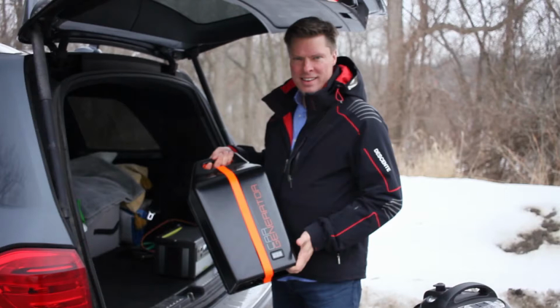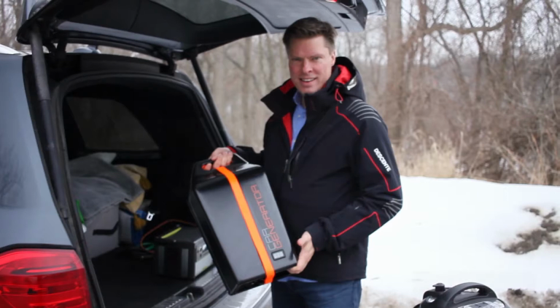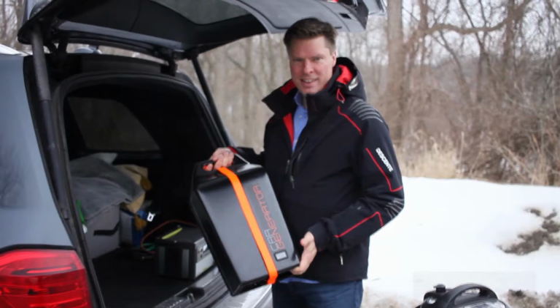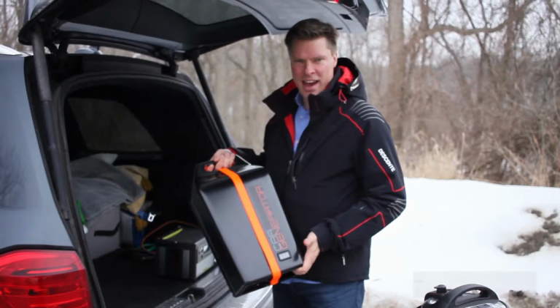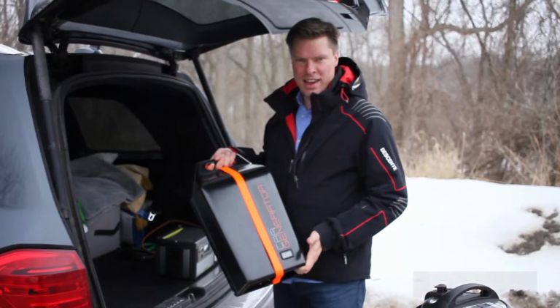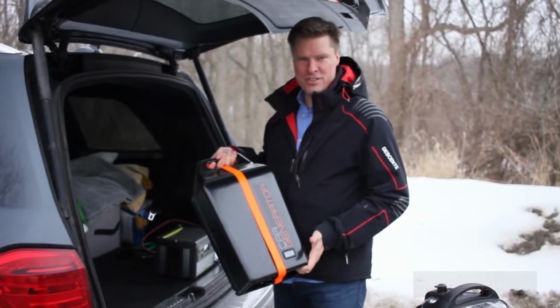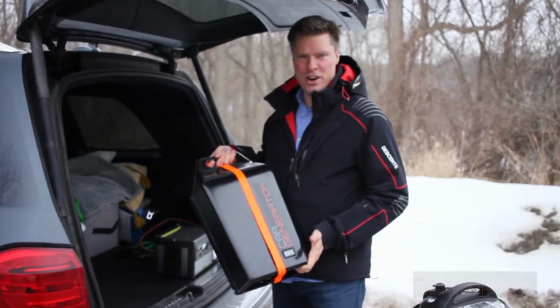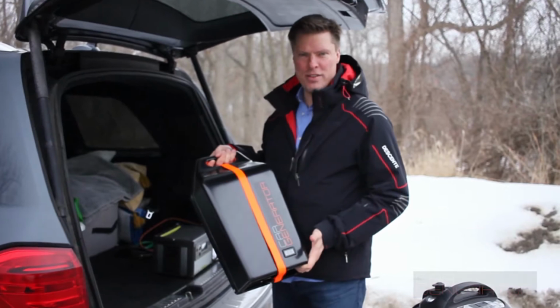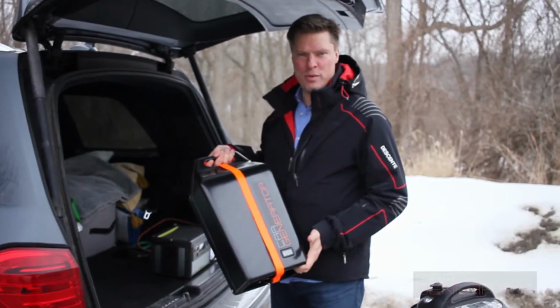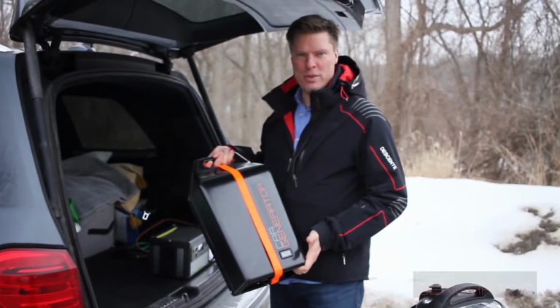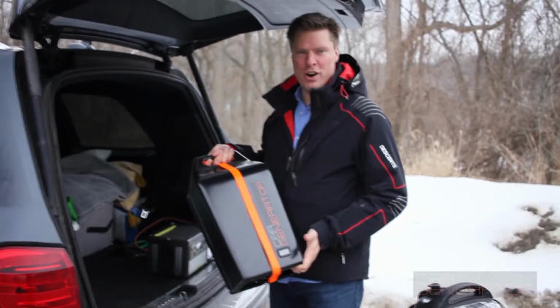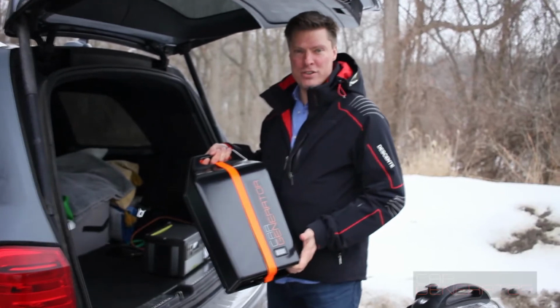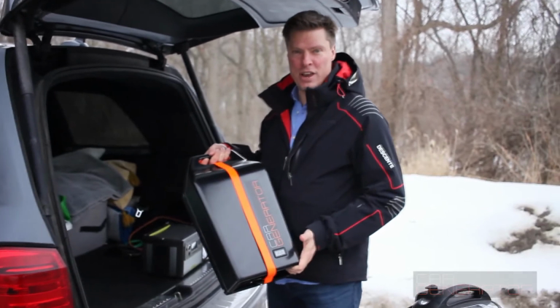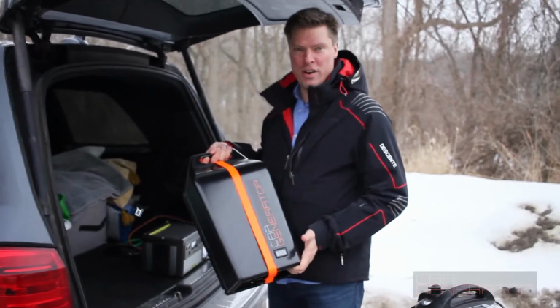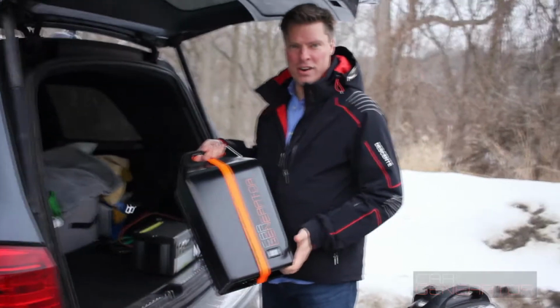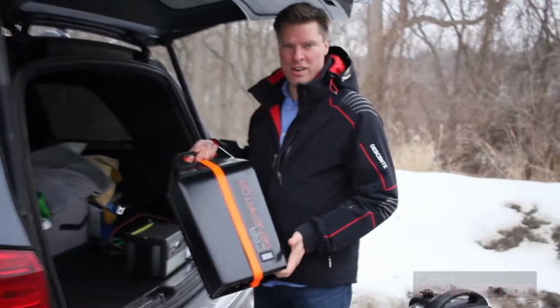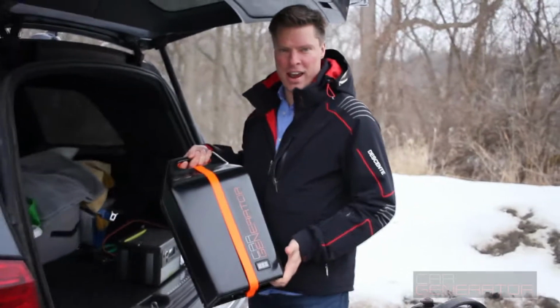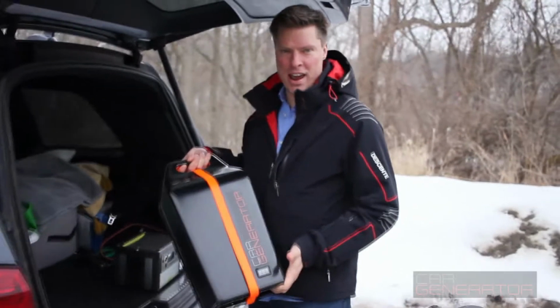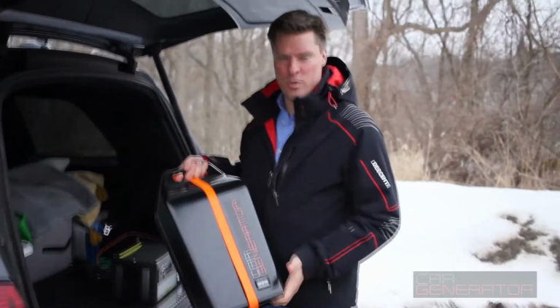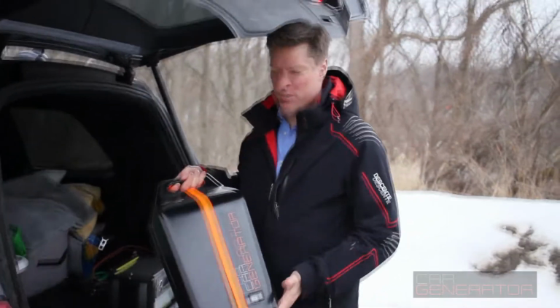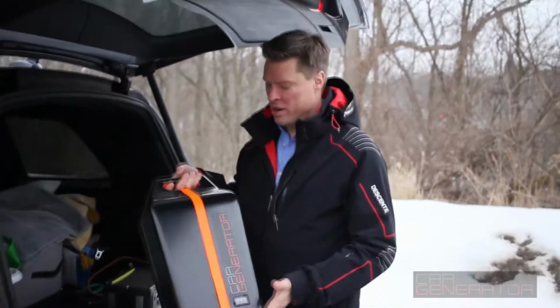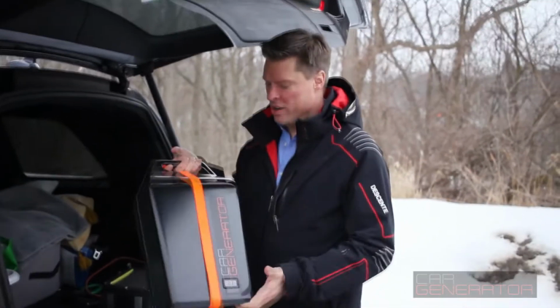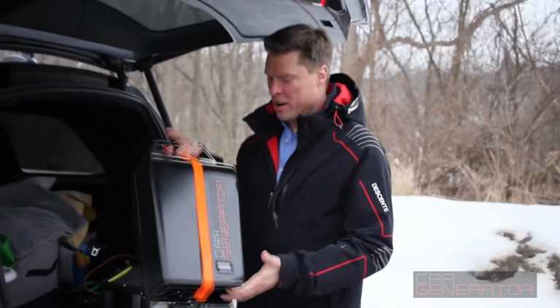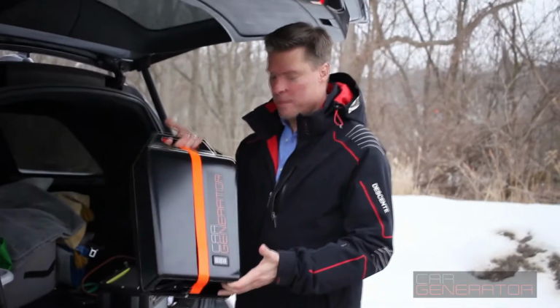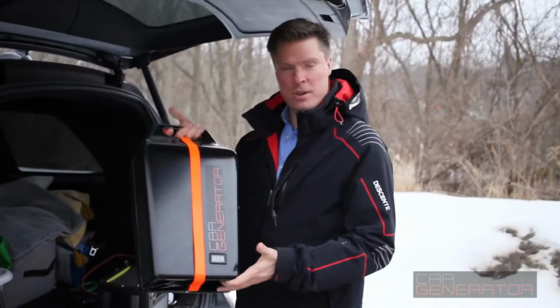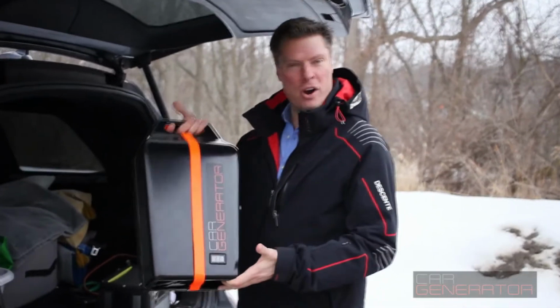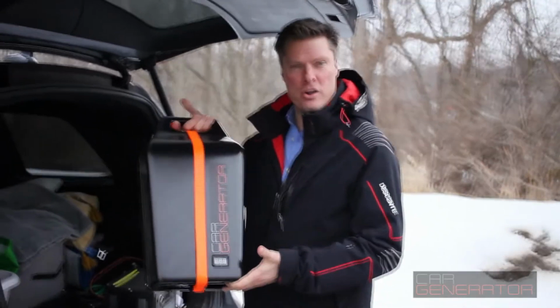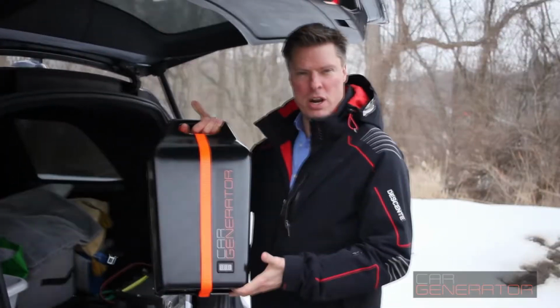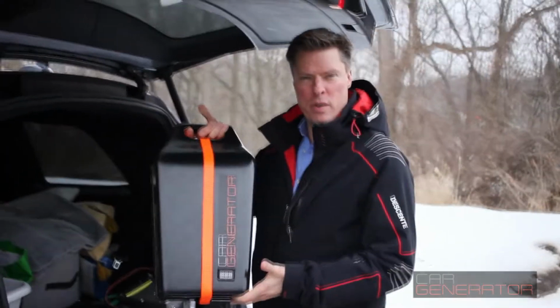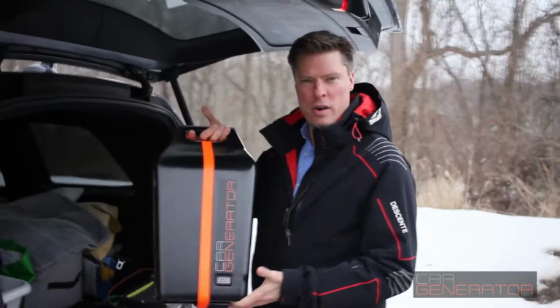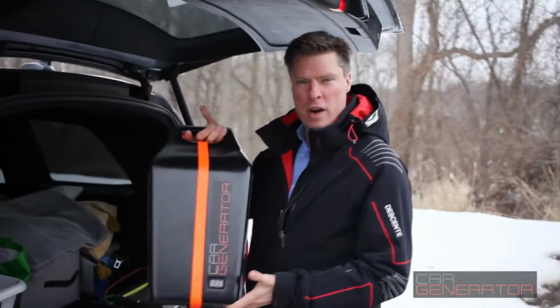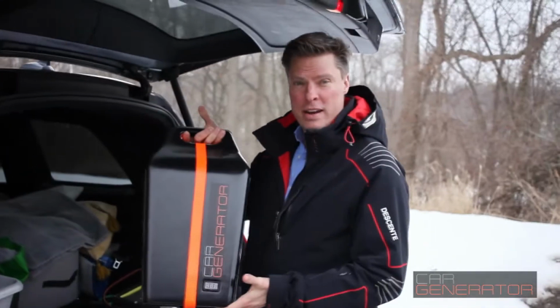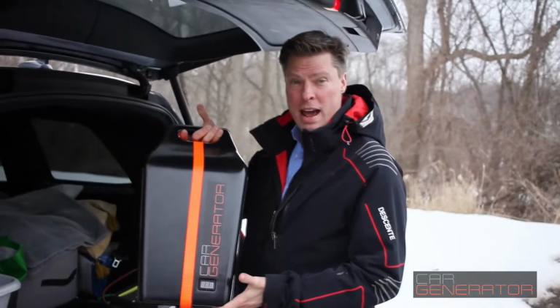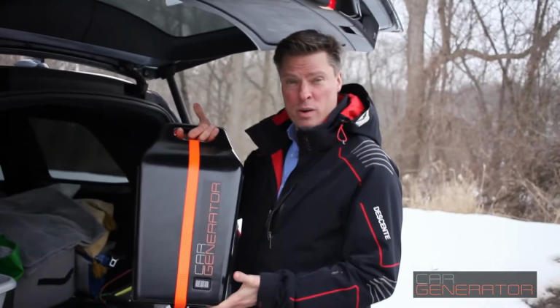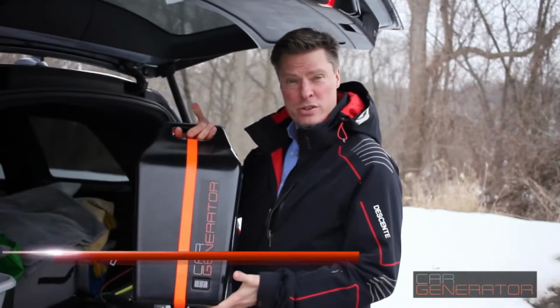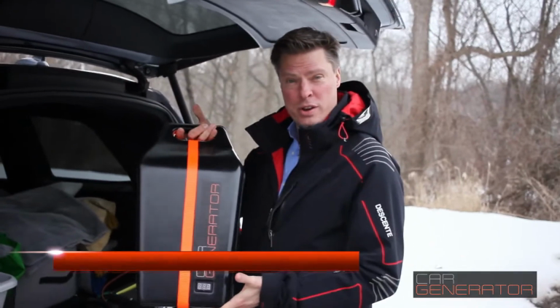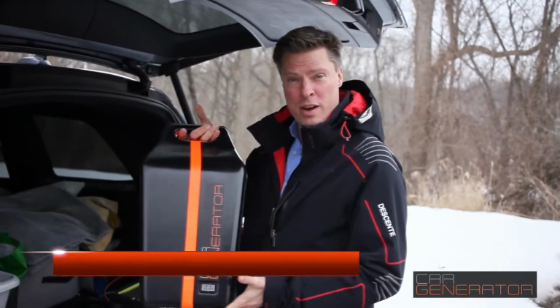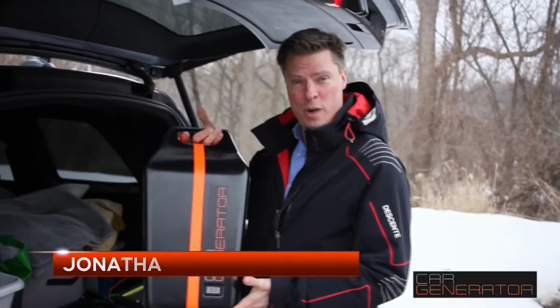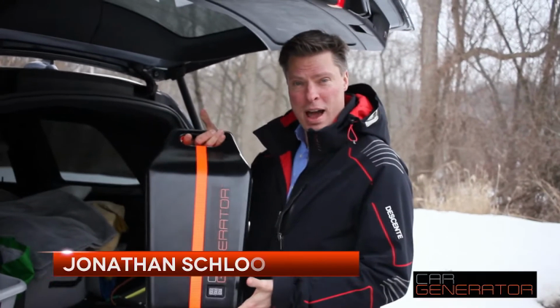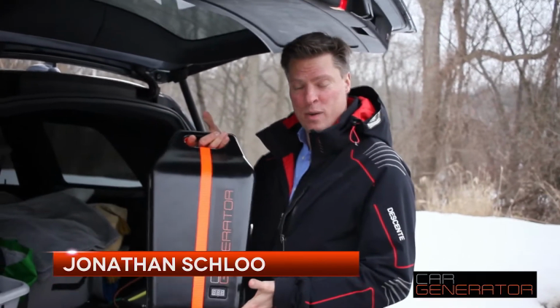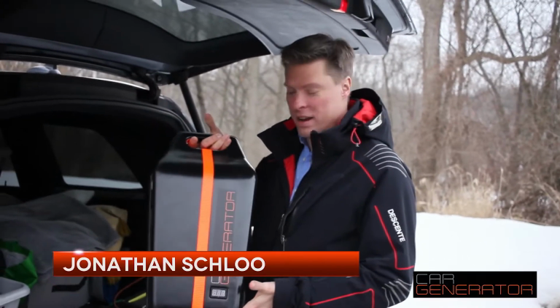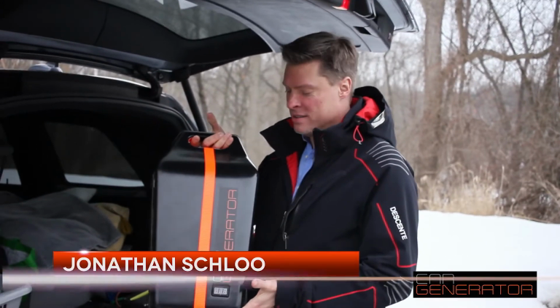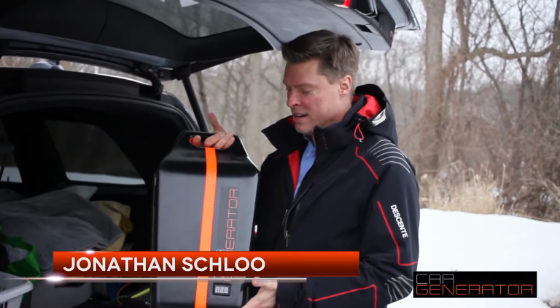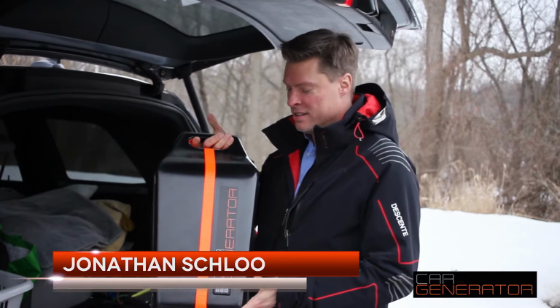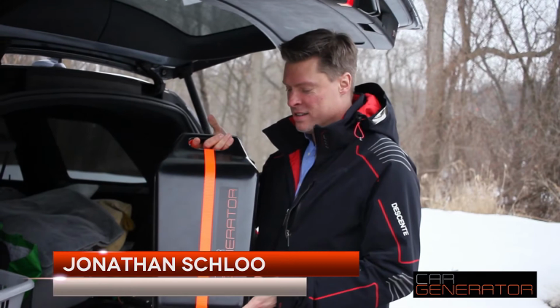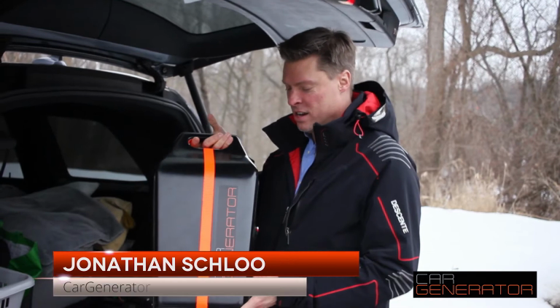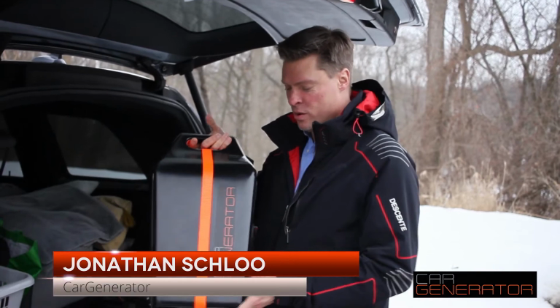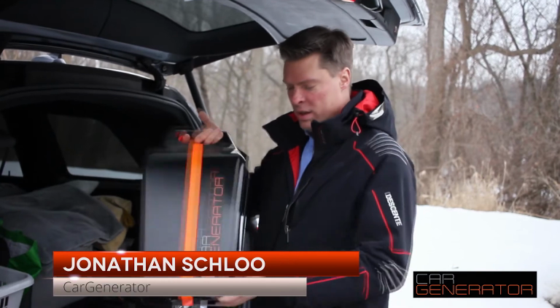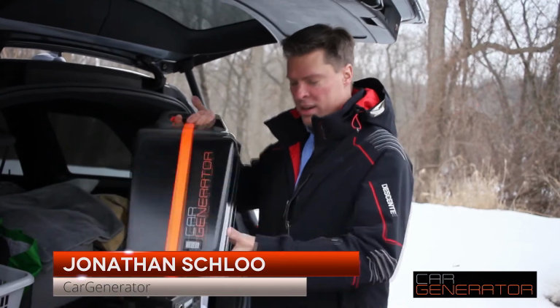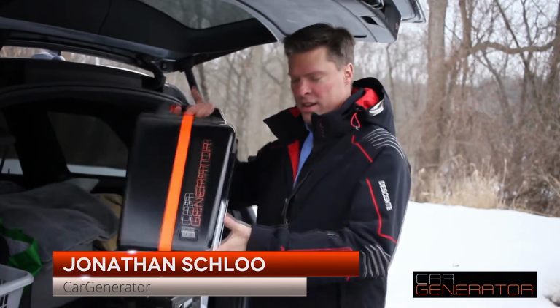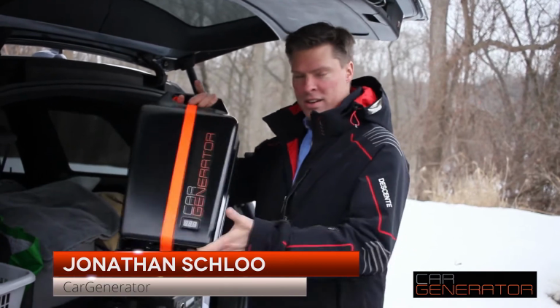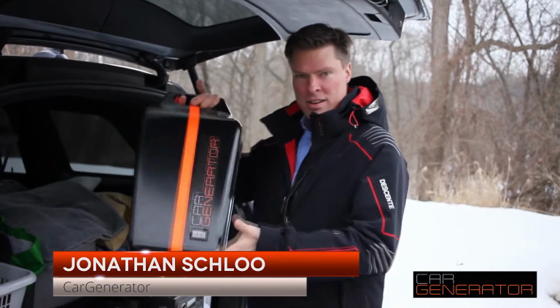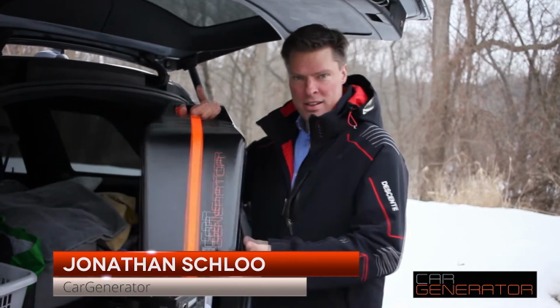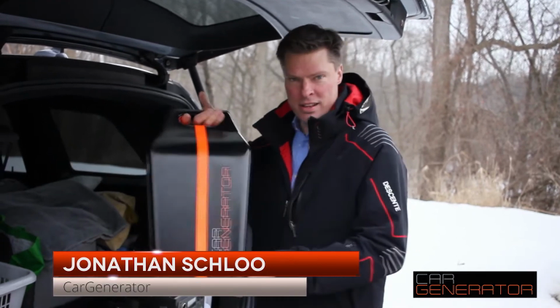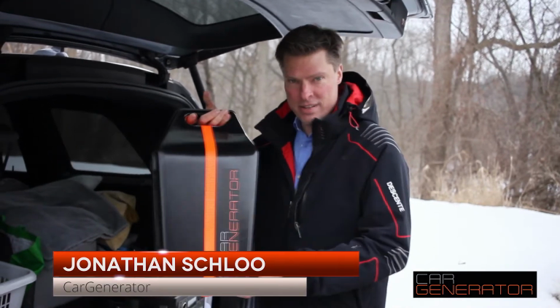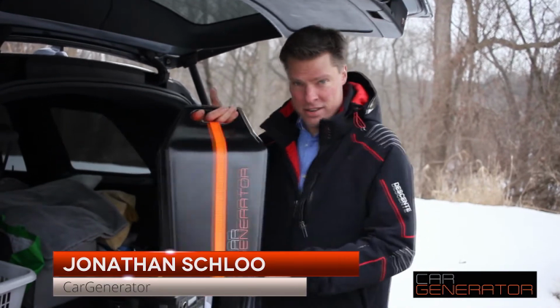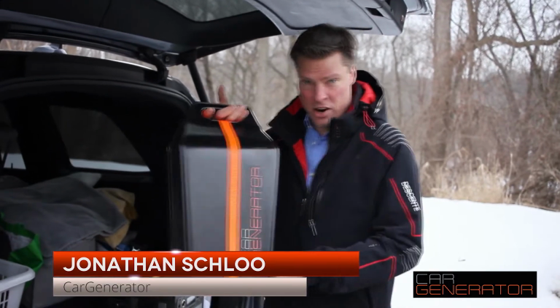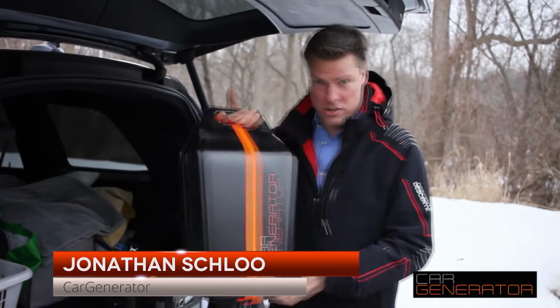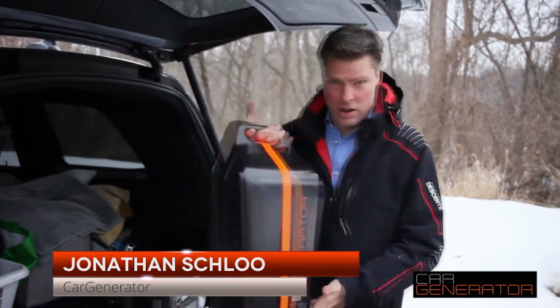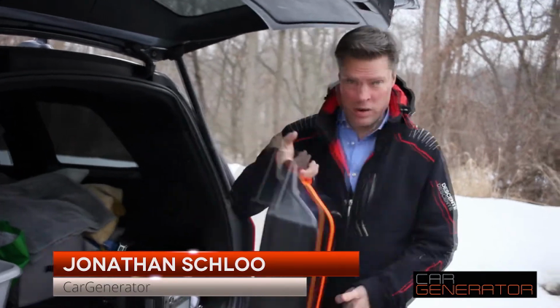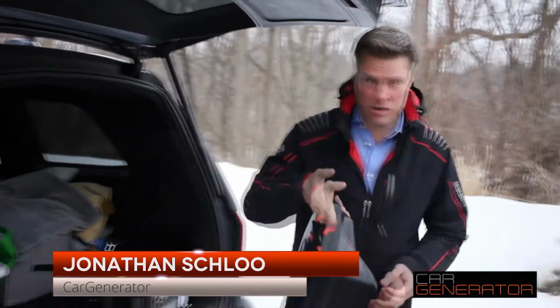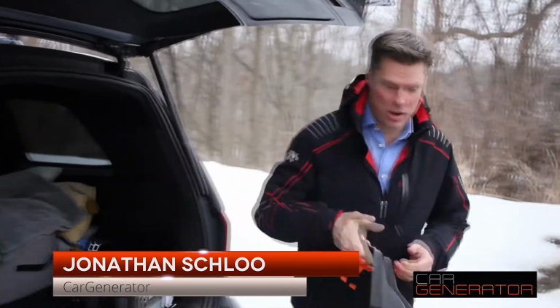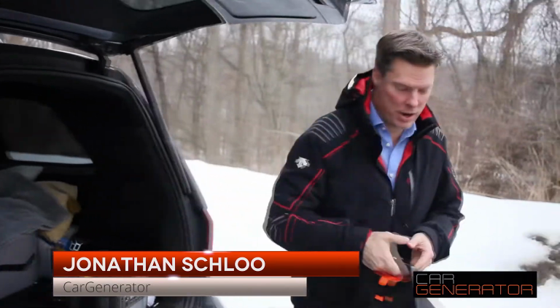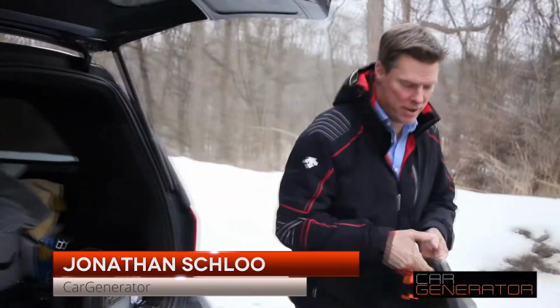Hey, it's Jonathan with Car Generator and we're gonna hook up the car generator right now, show you how easy it is to do. This is a car generator unit.